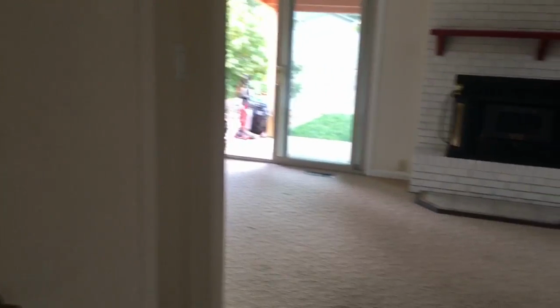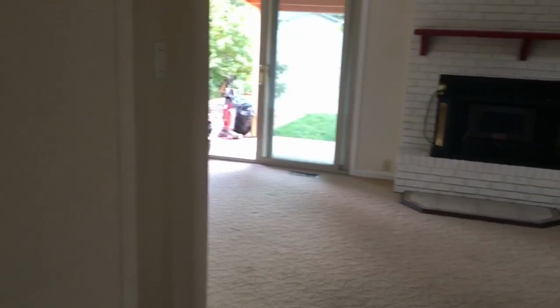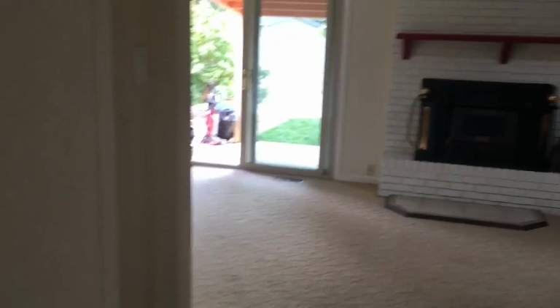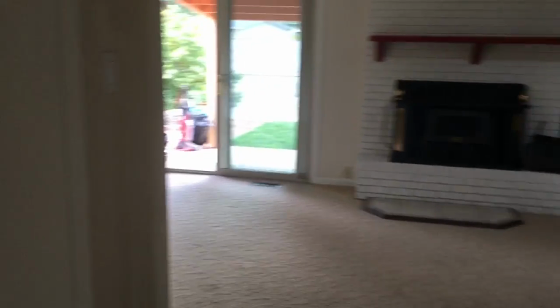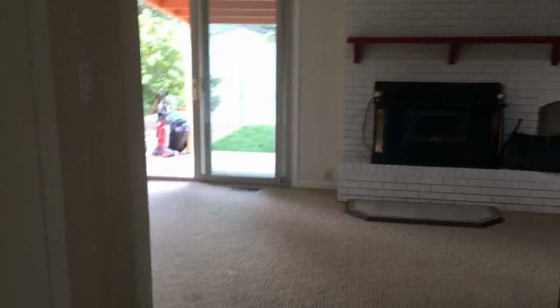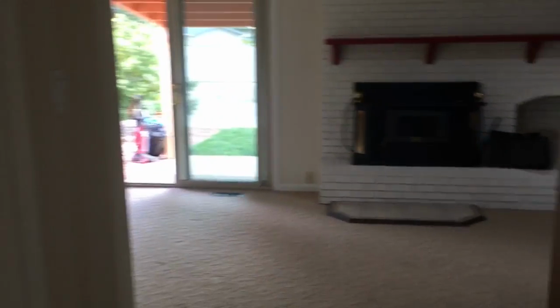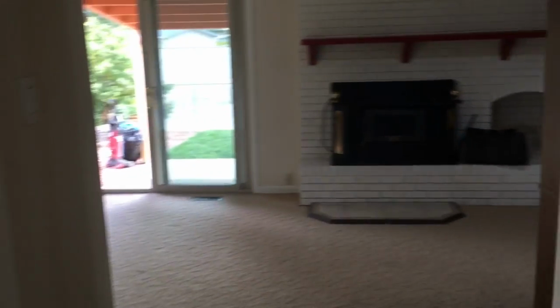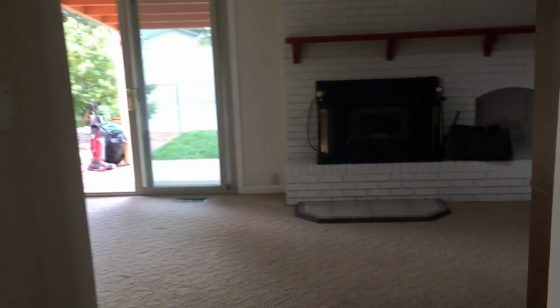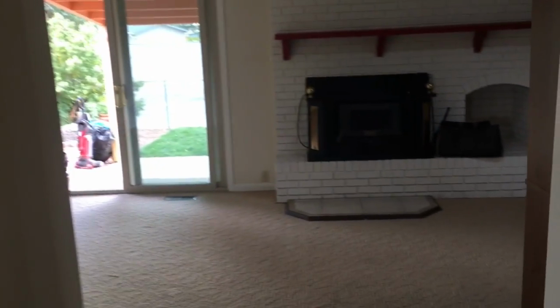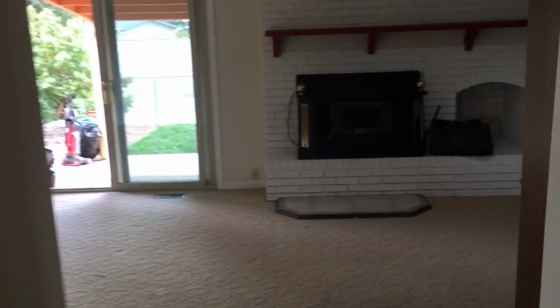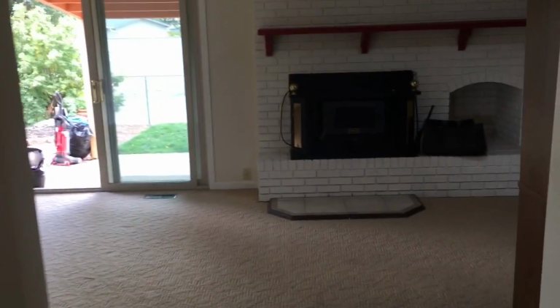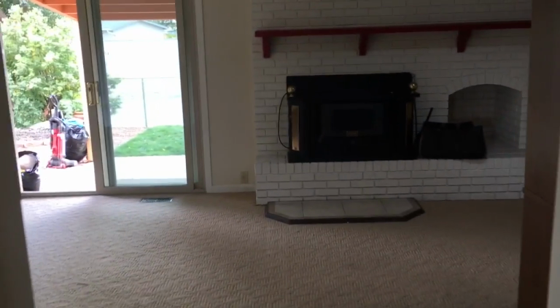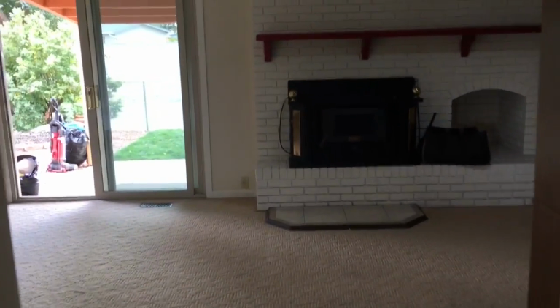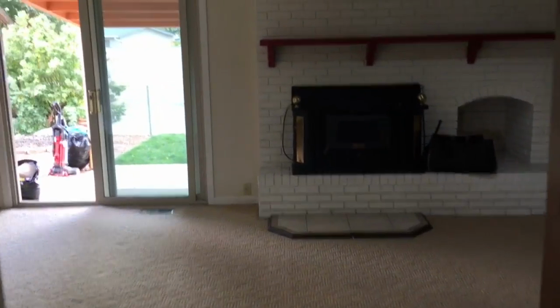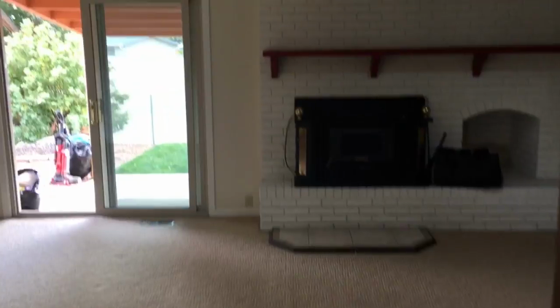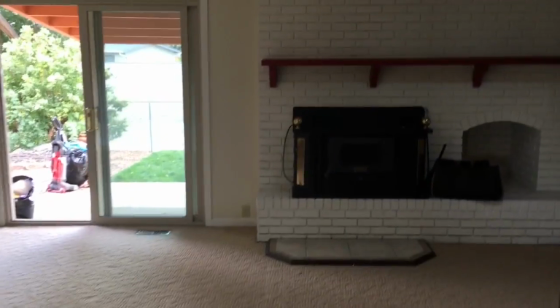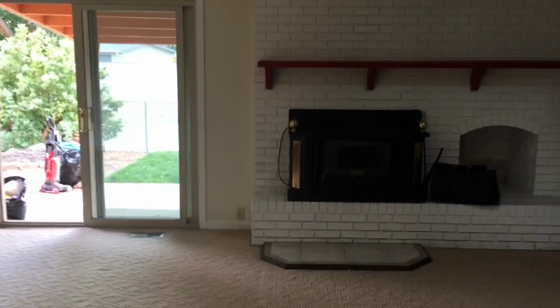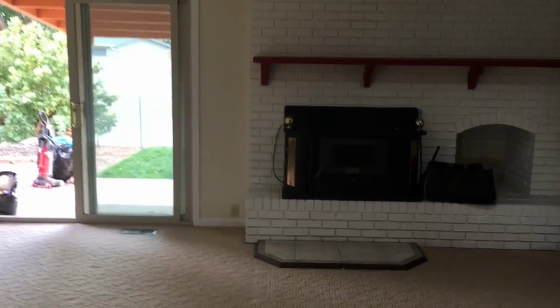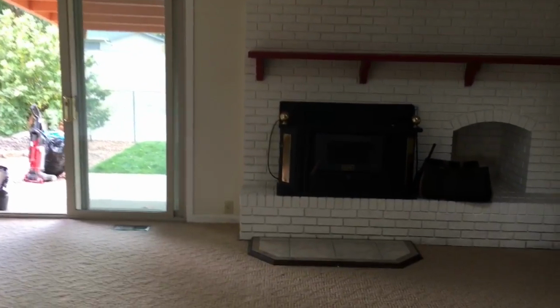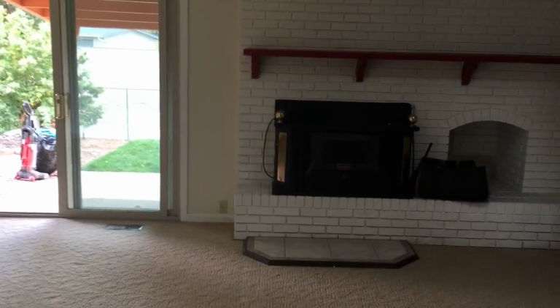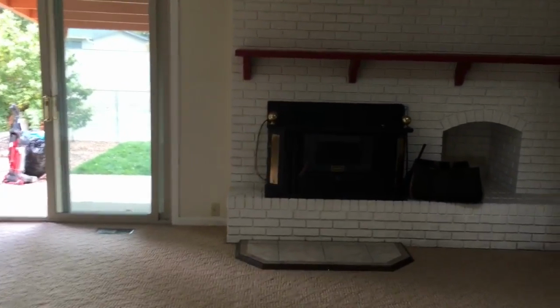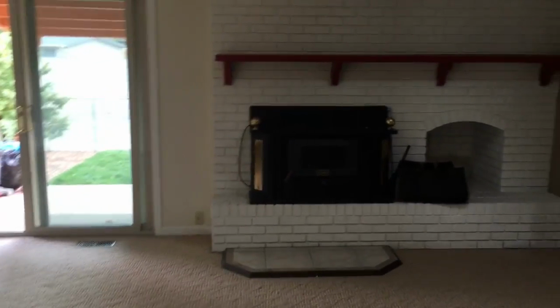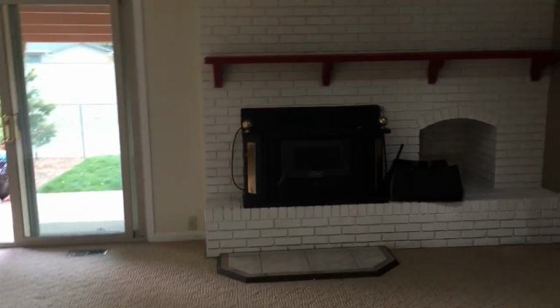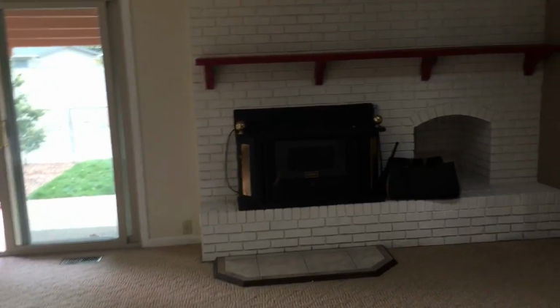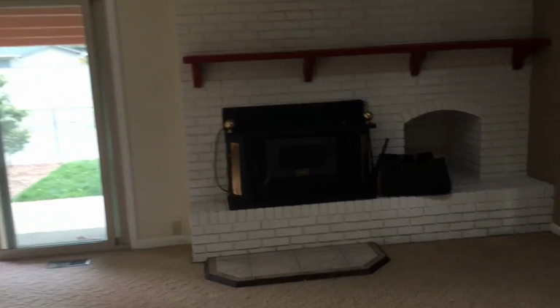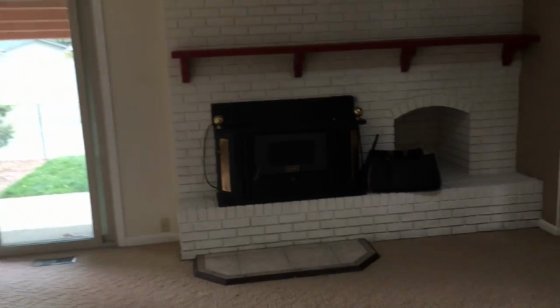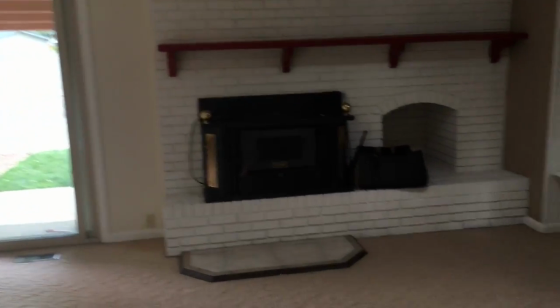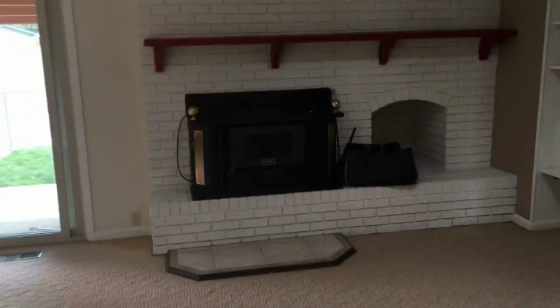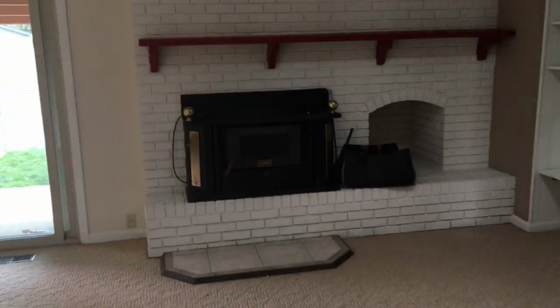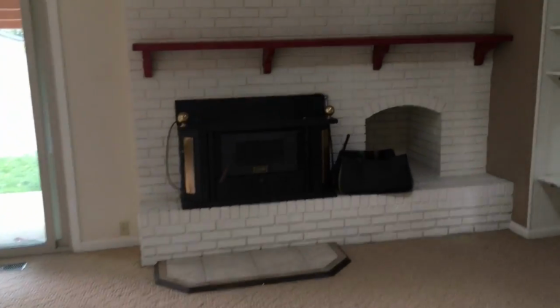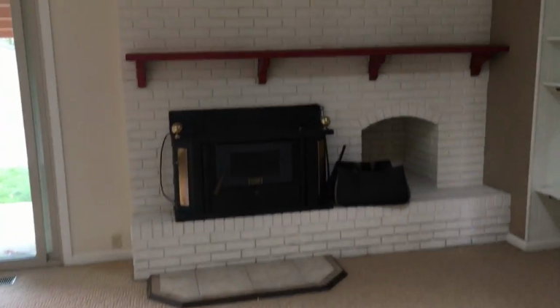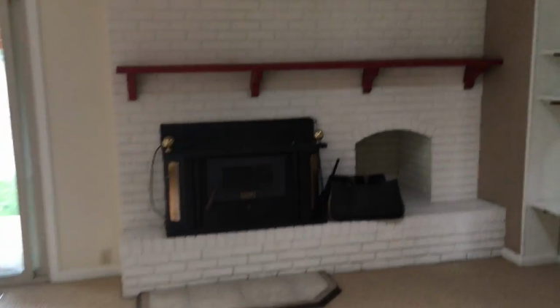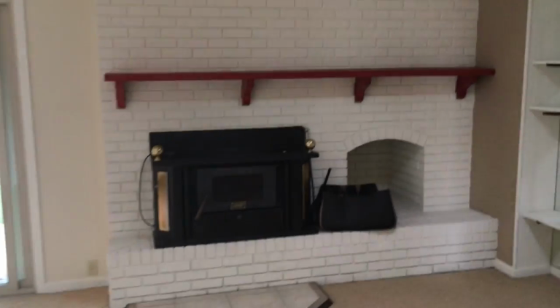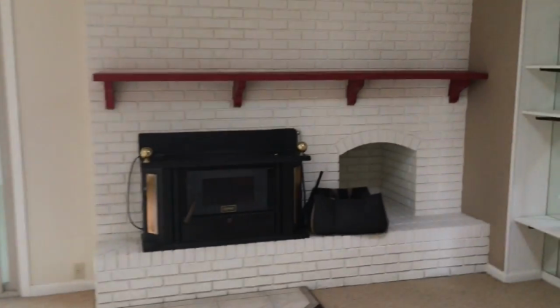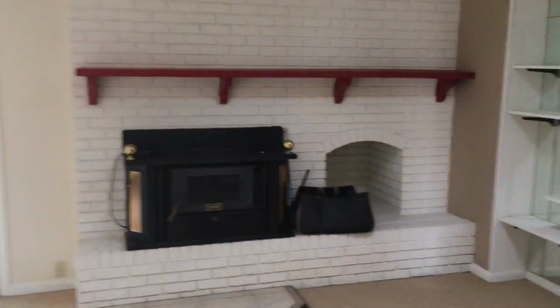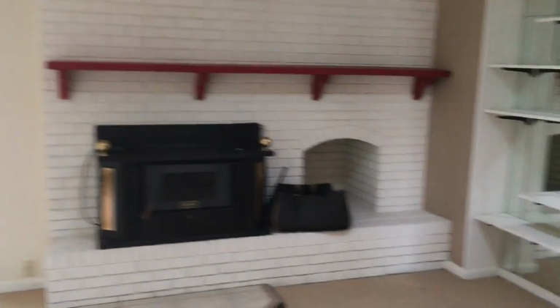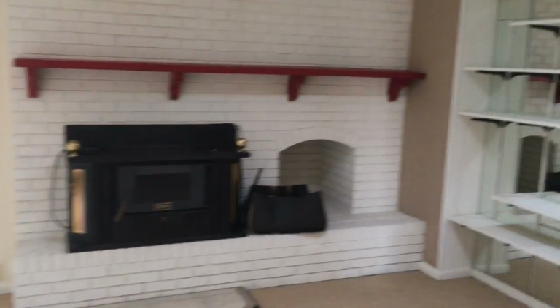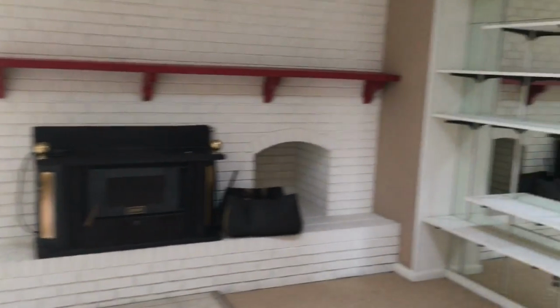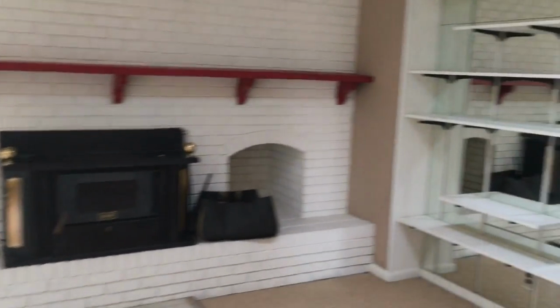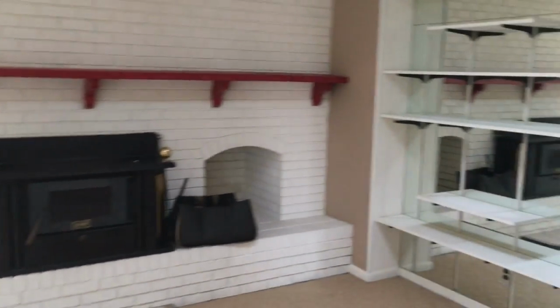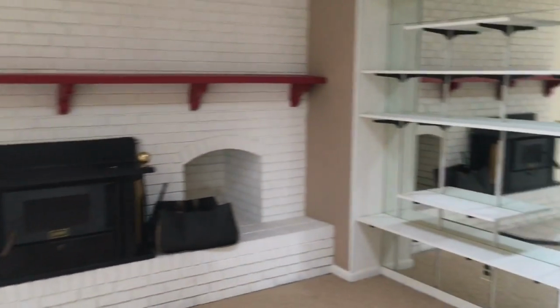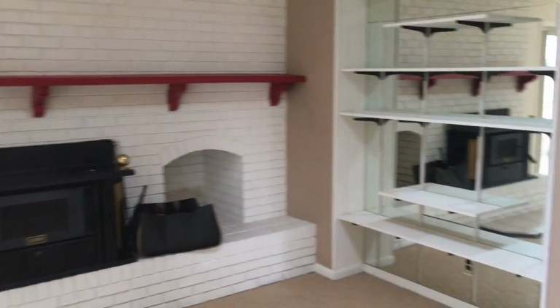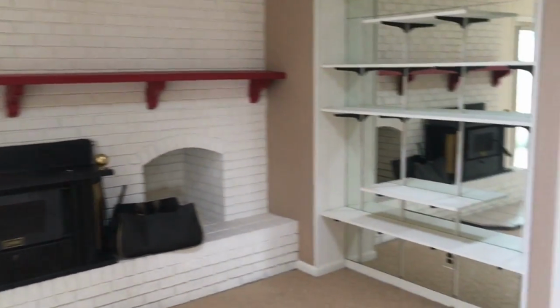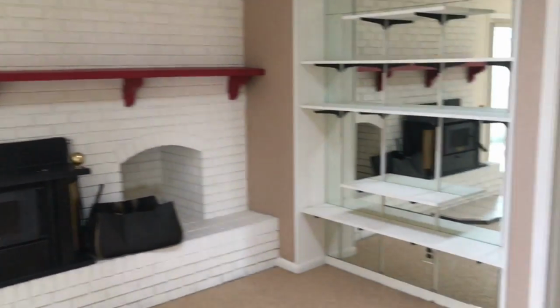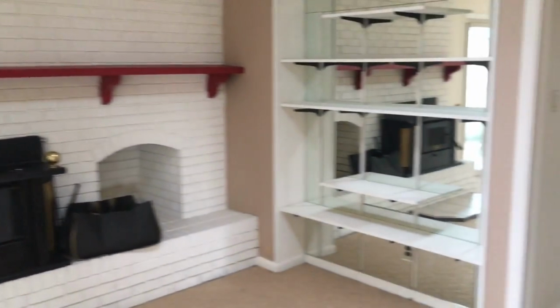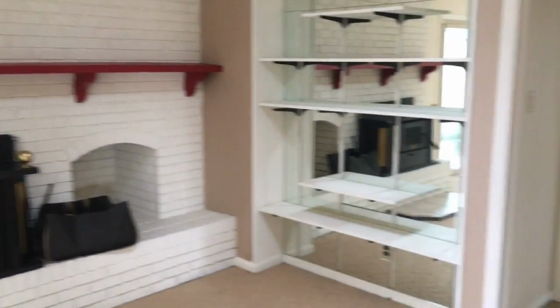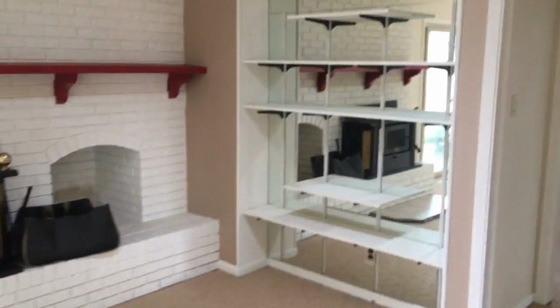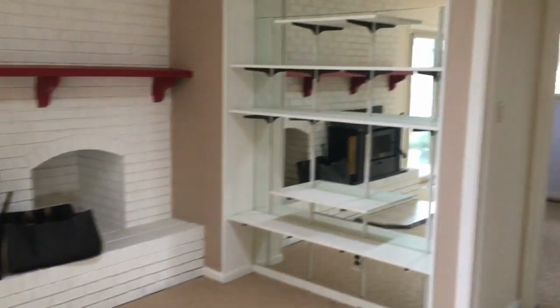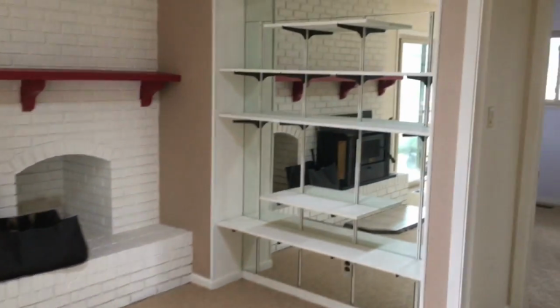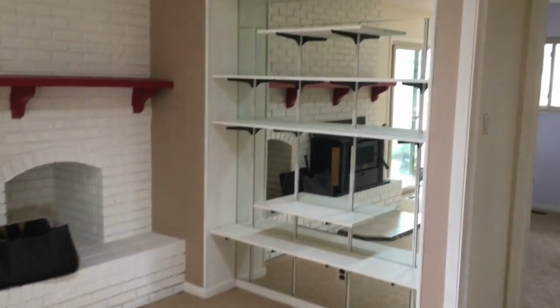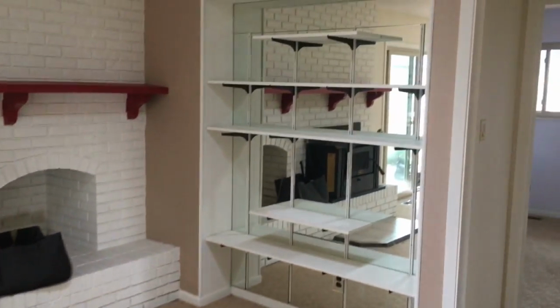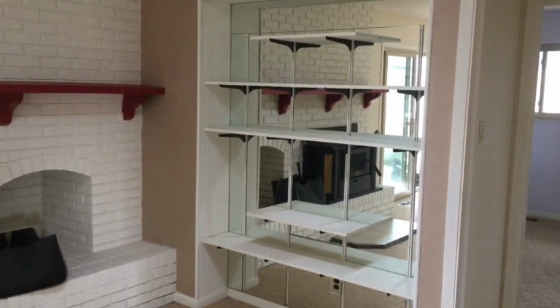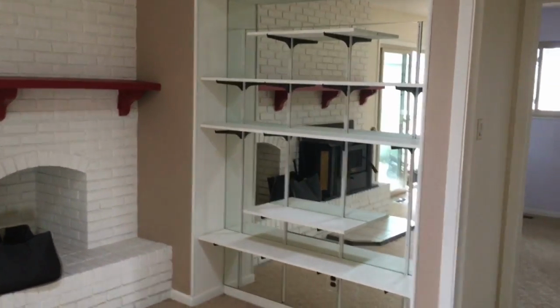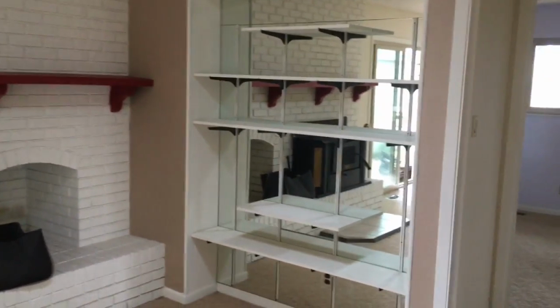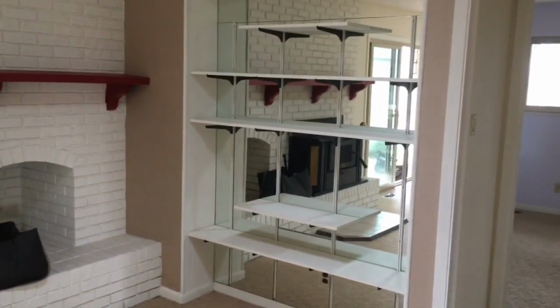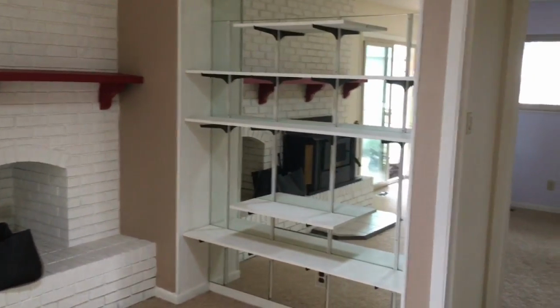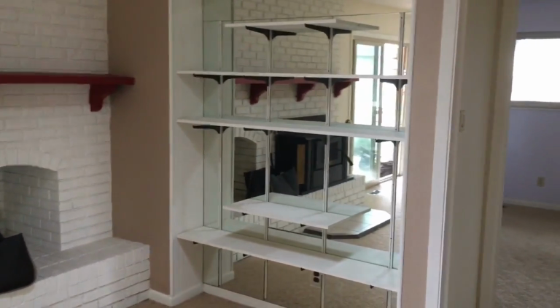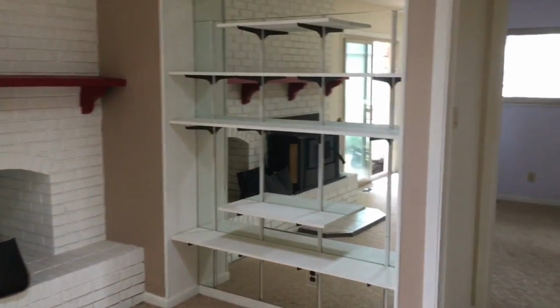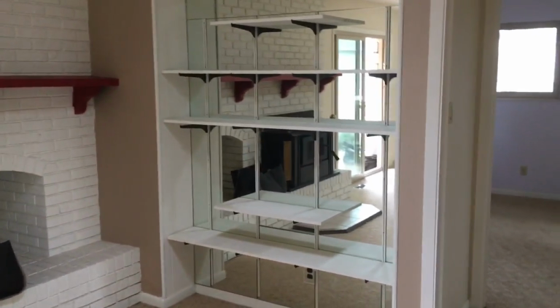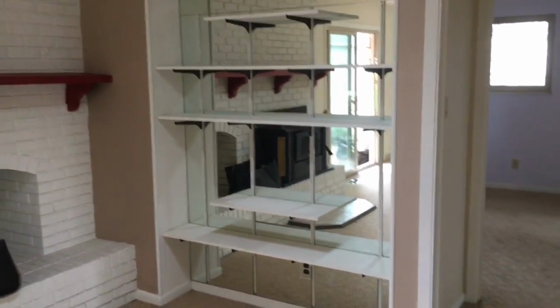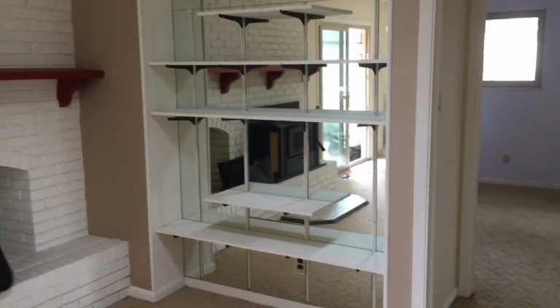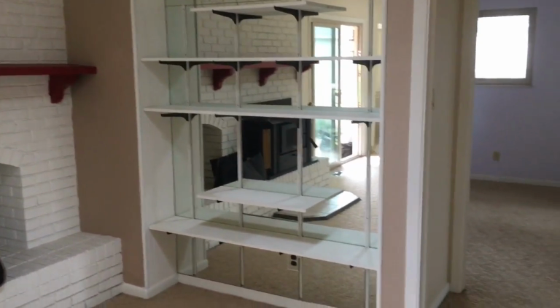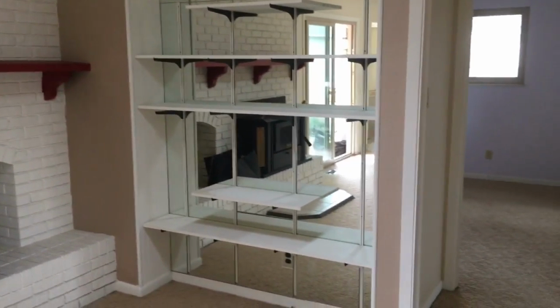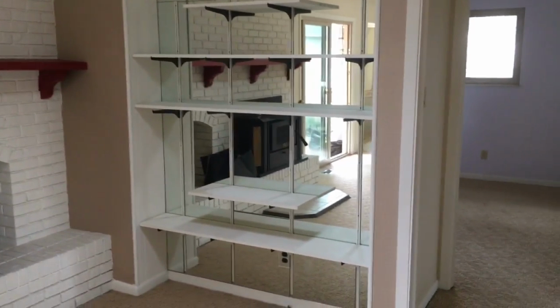We had a fireplace which was amazing. We had a TV set up there.